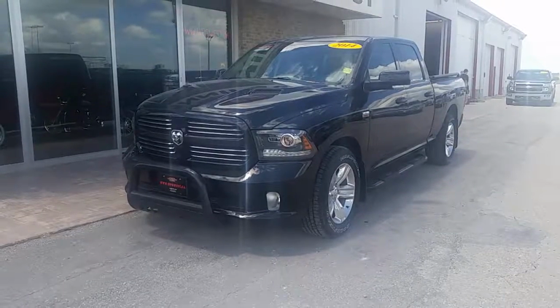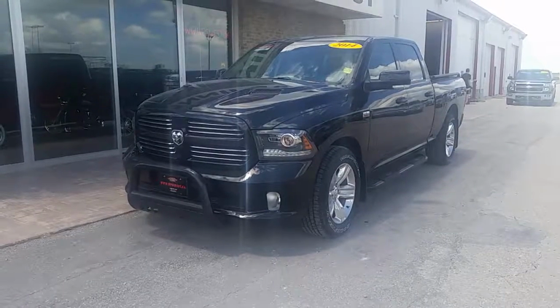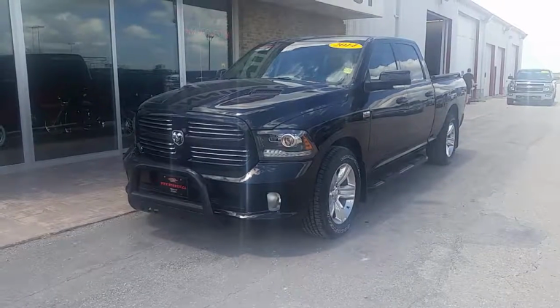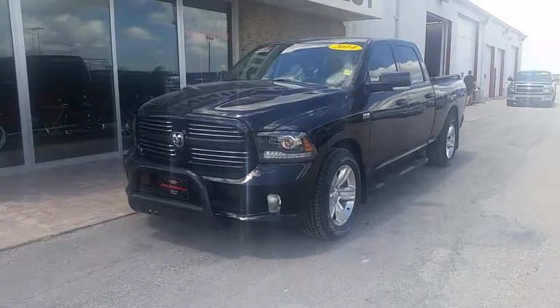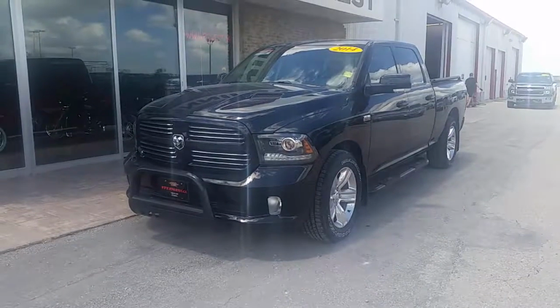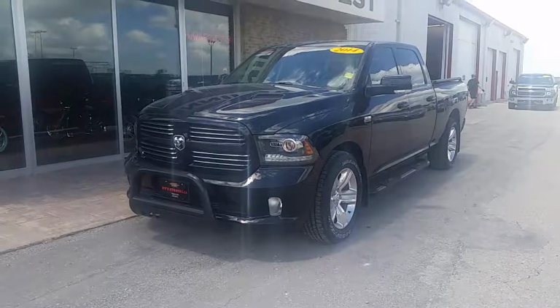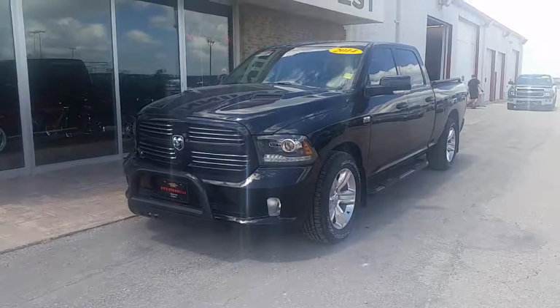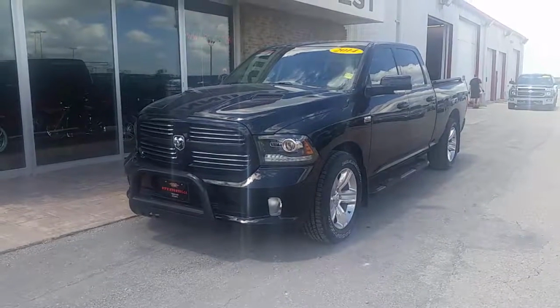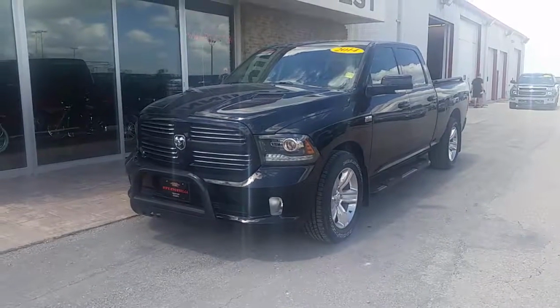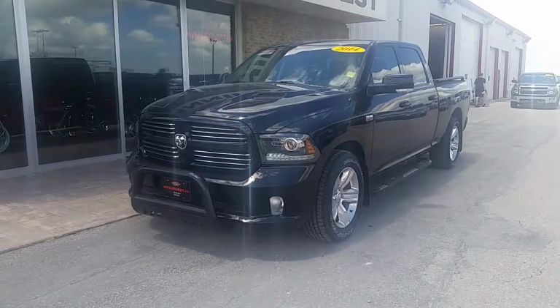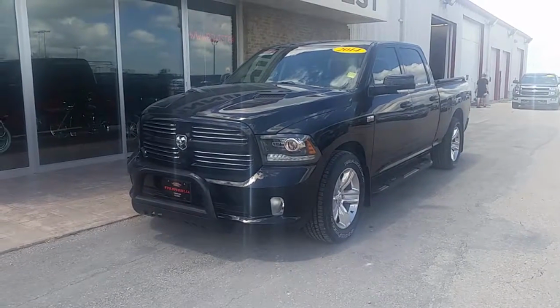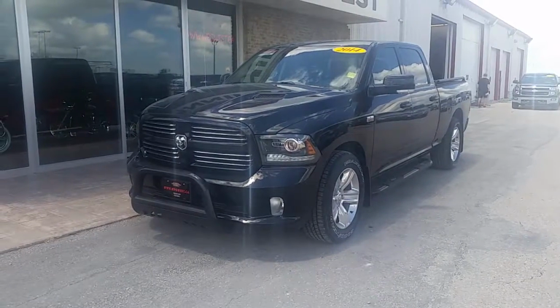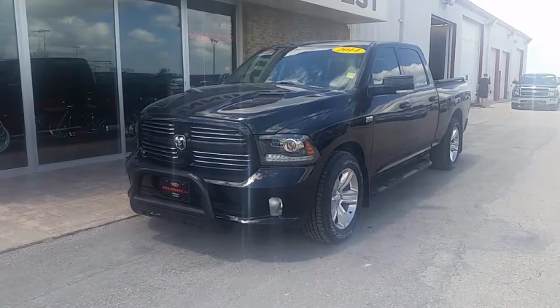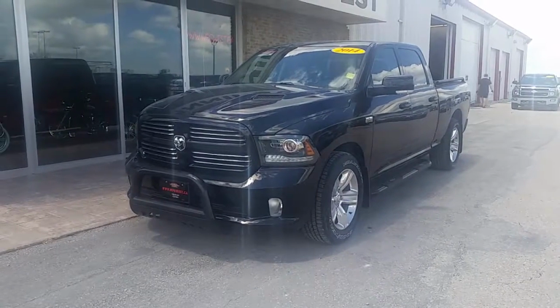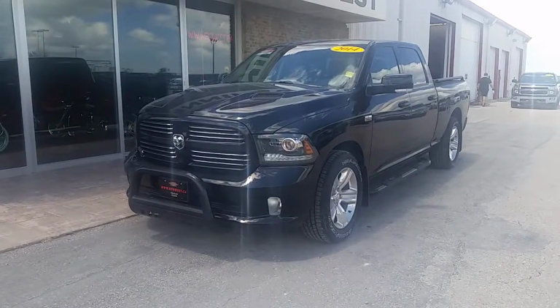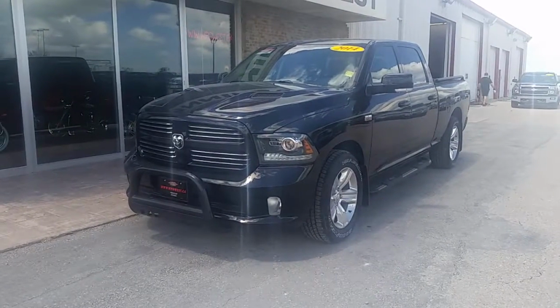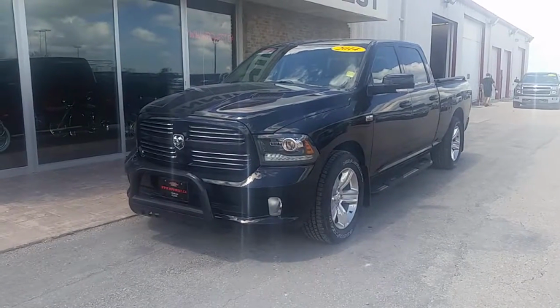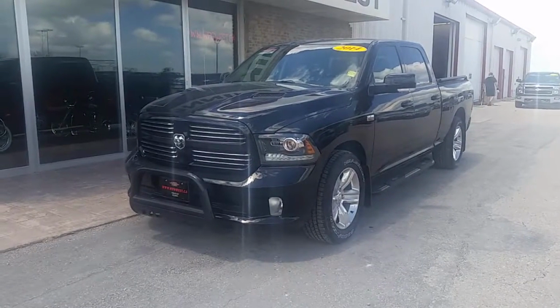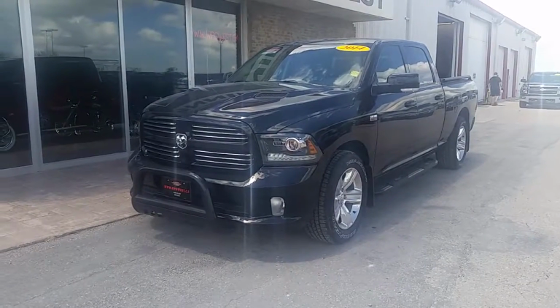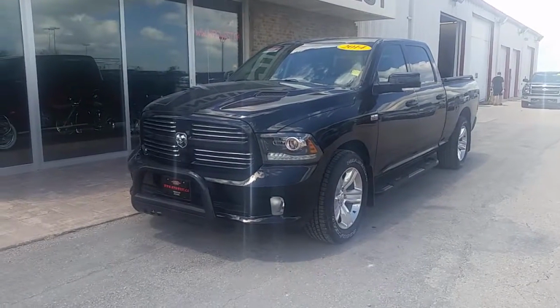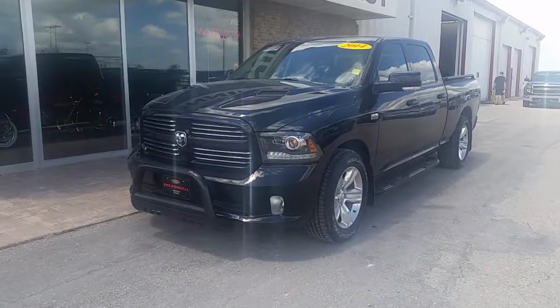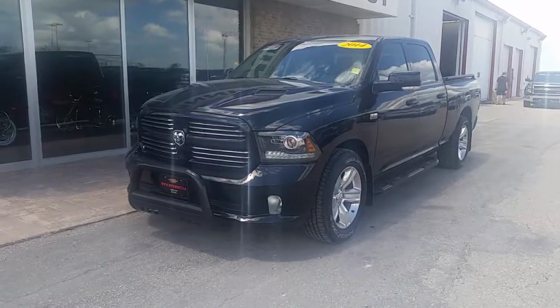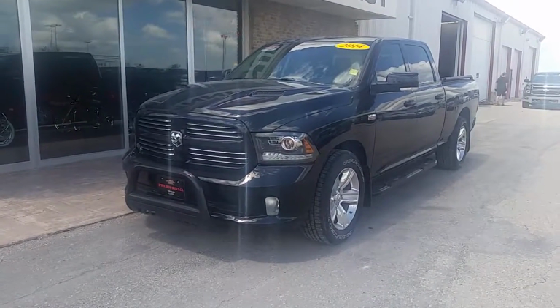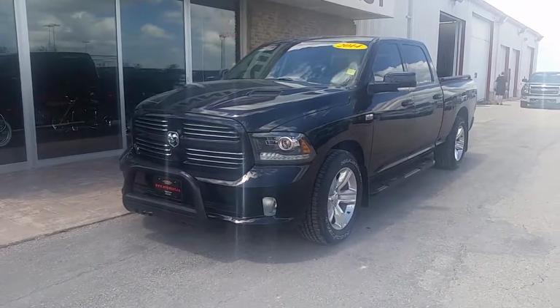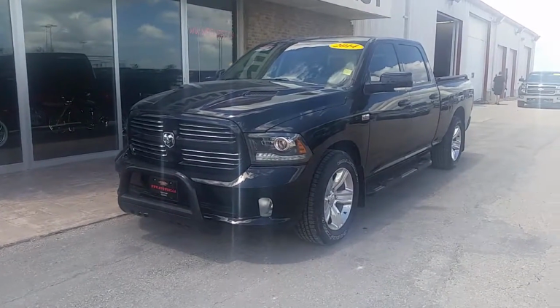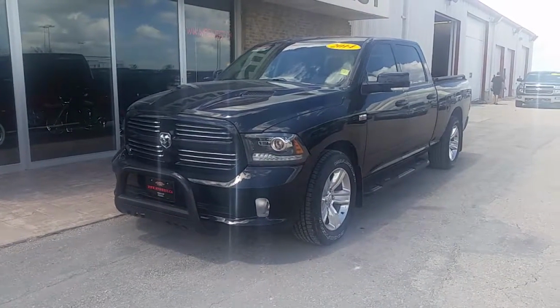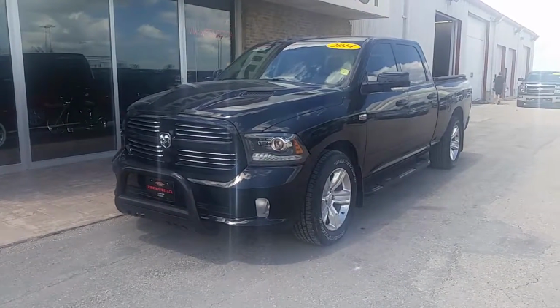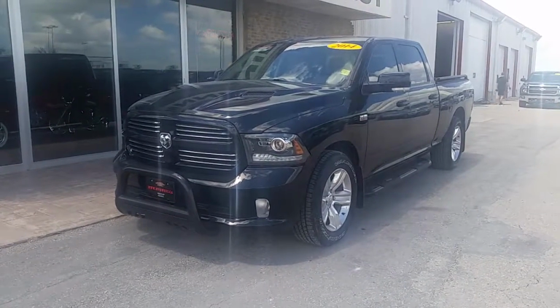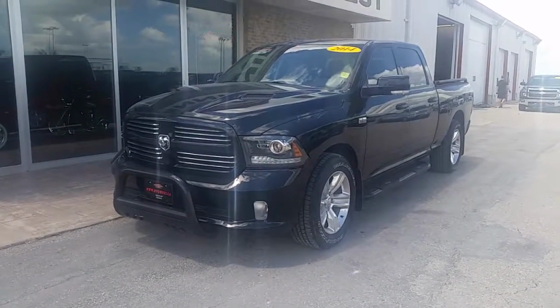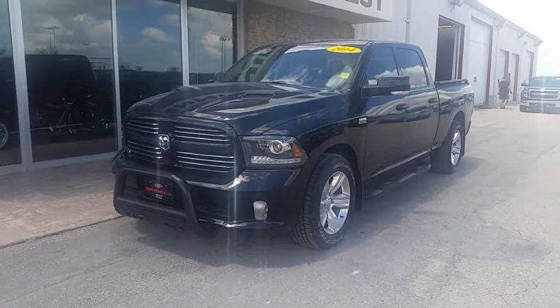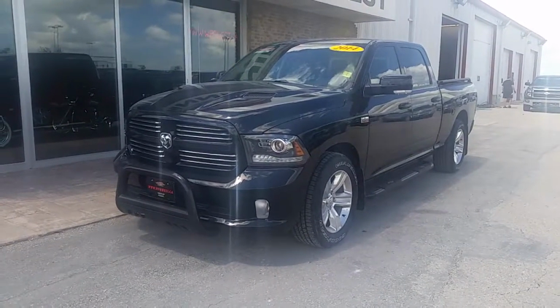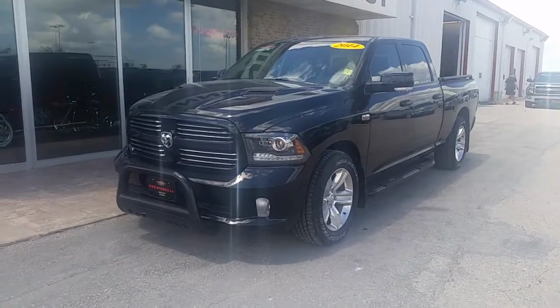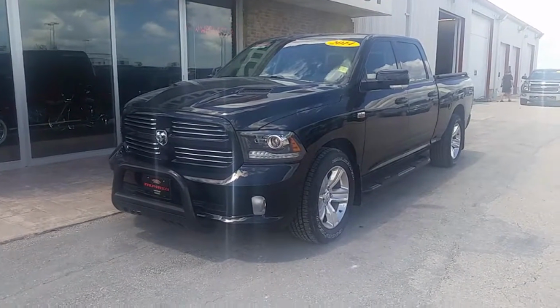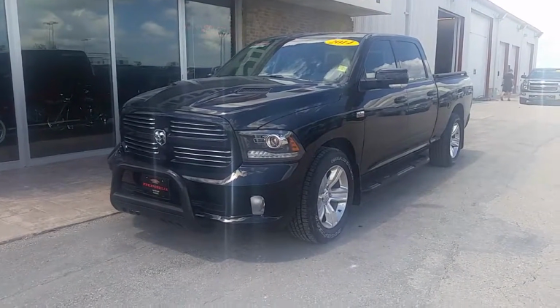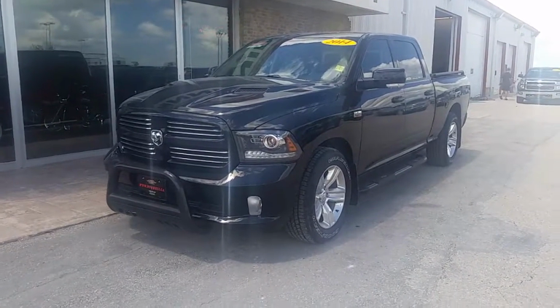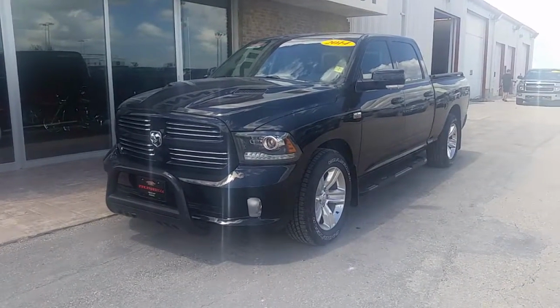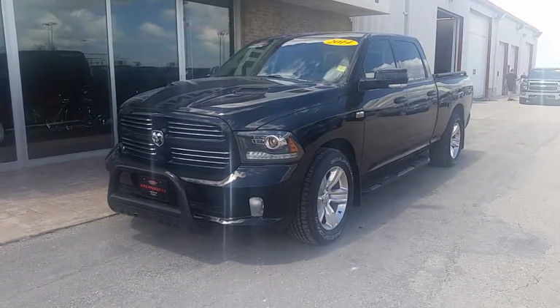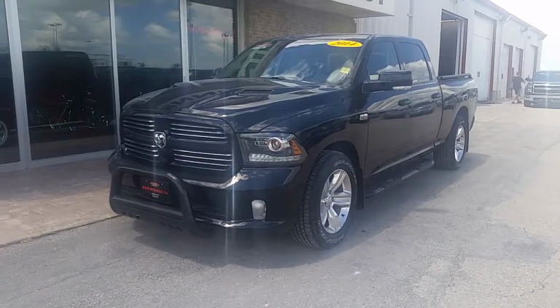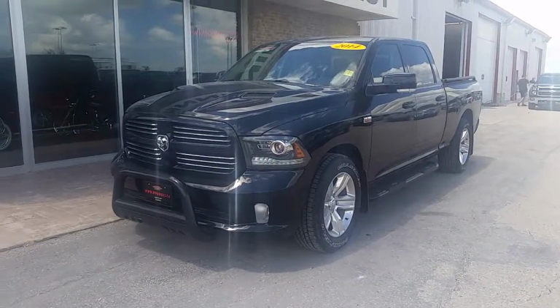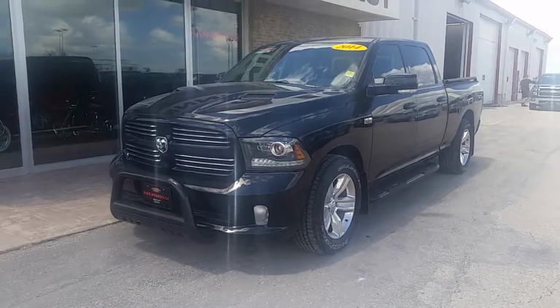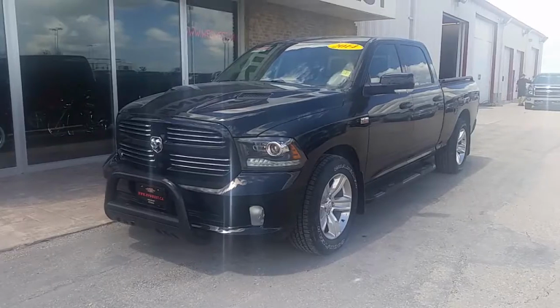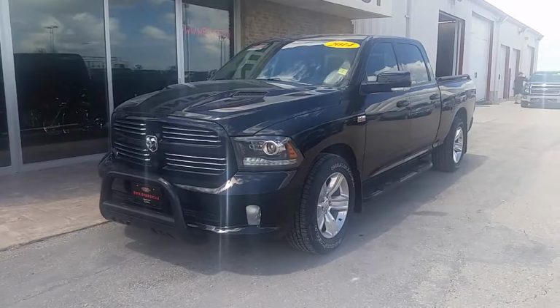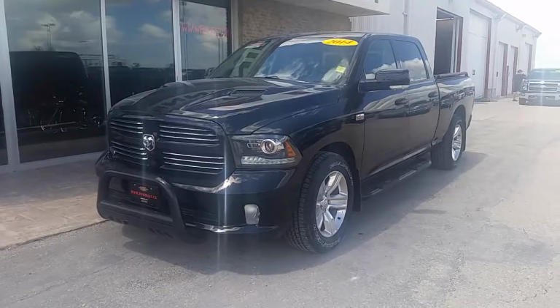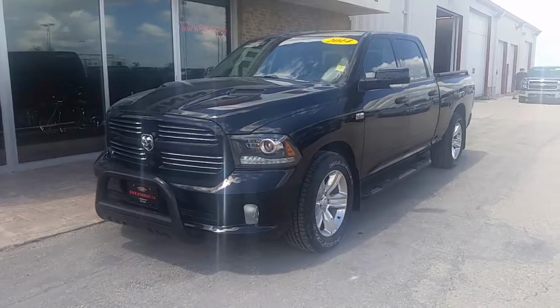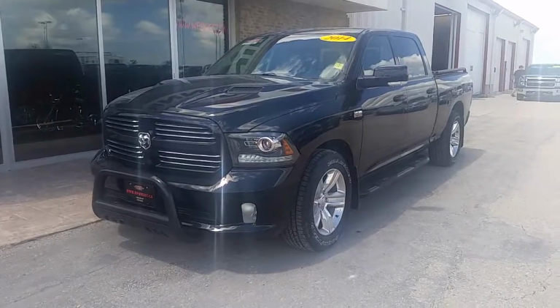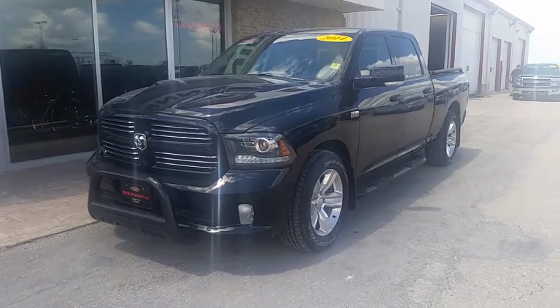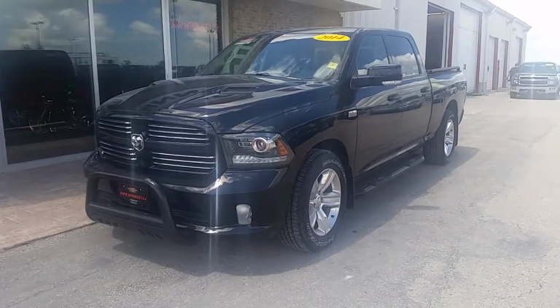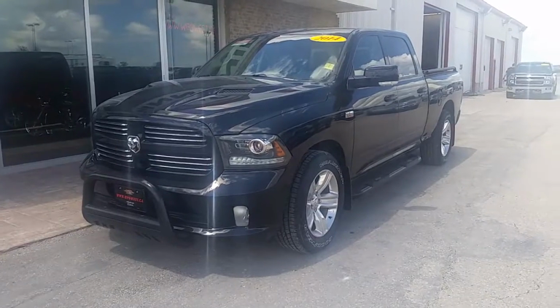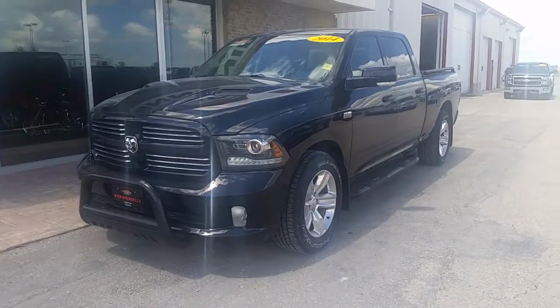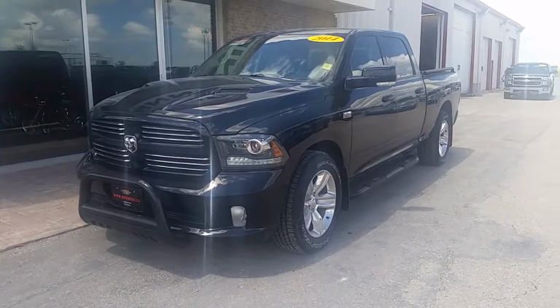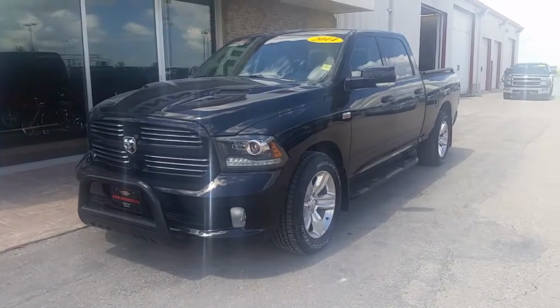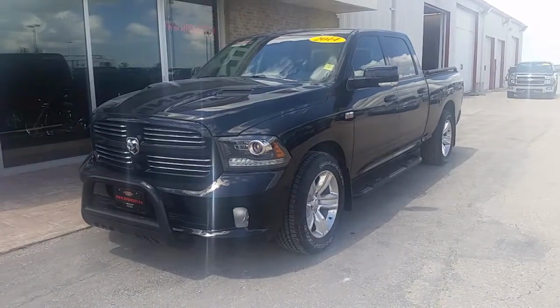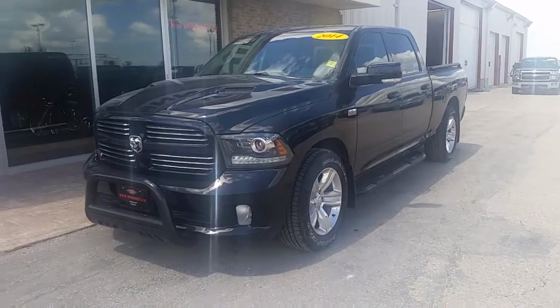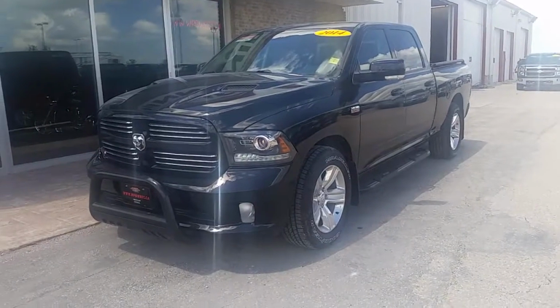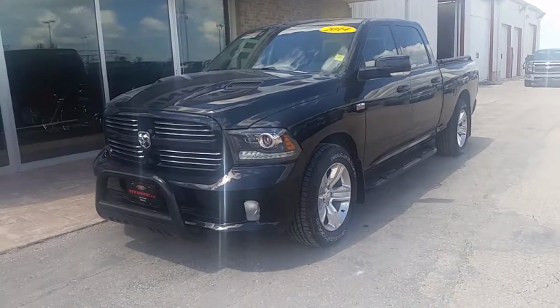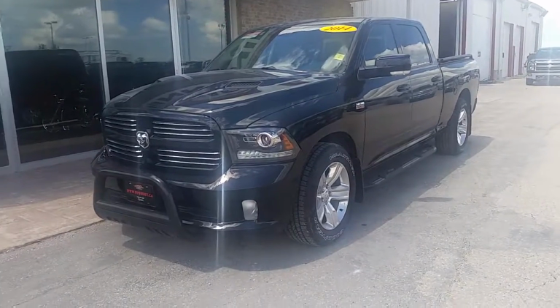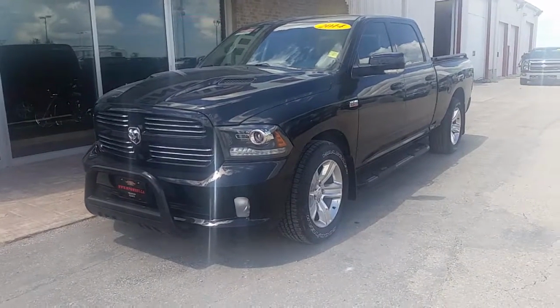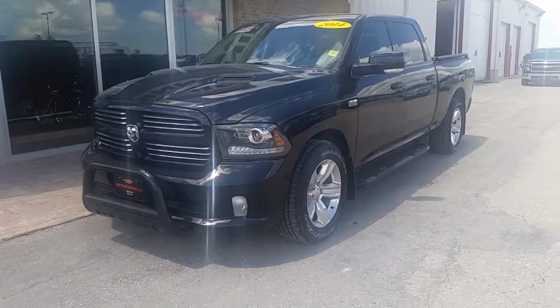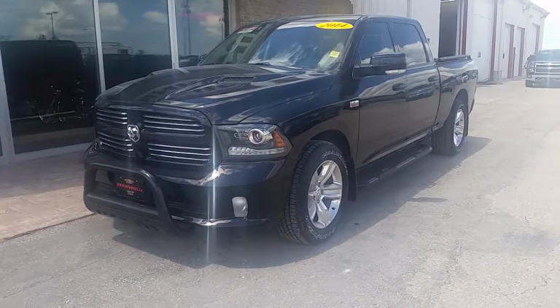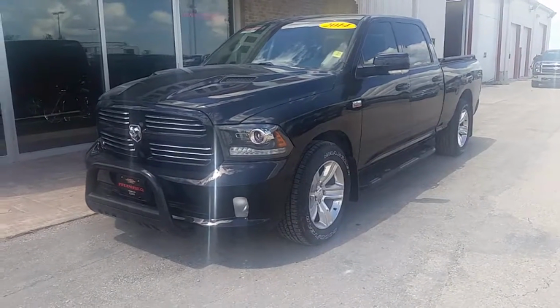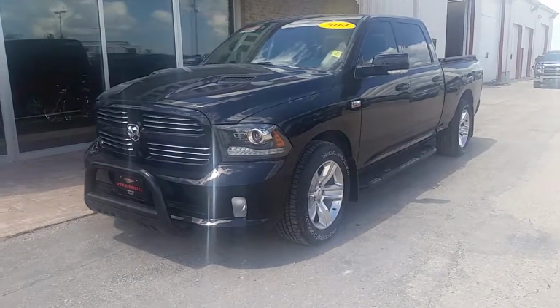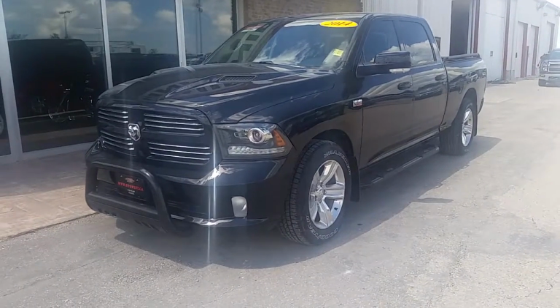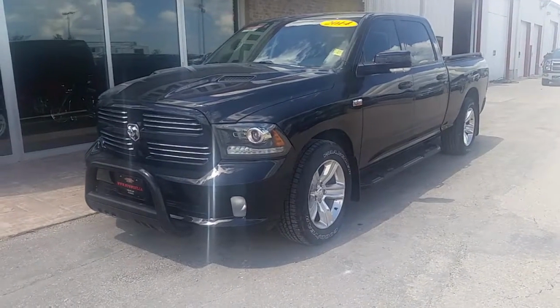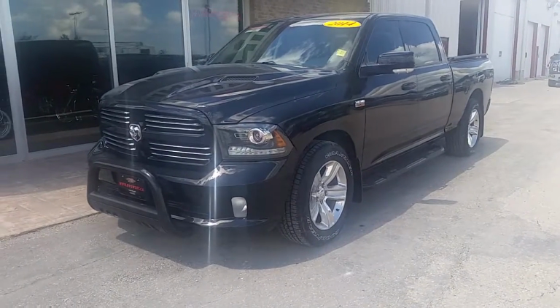Hello again everybody. Brogan McDillard, Country Connection here at Winnipeg West. Today I have a 2014 Ram 1500 Sport Crew Cab.